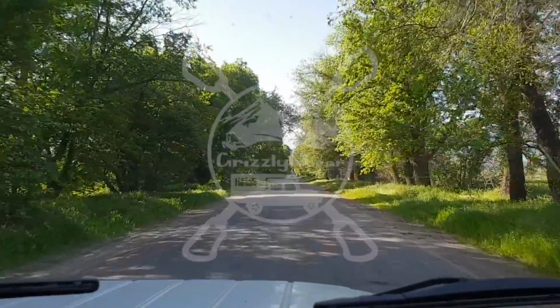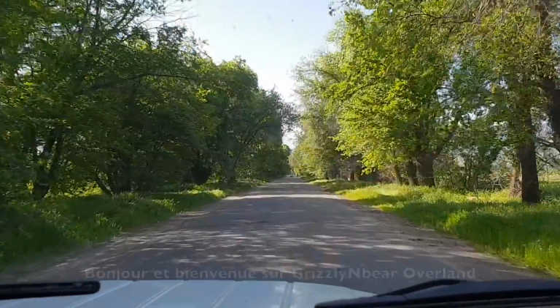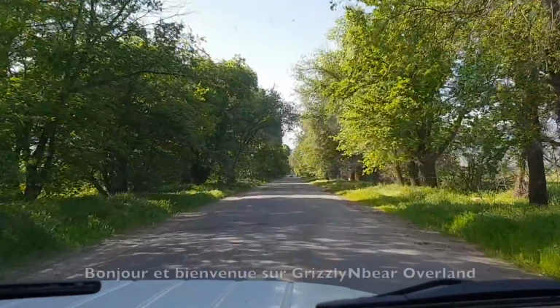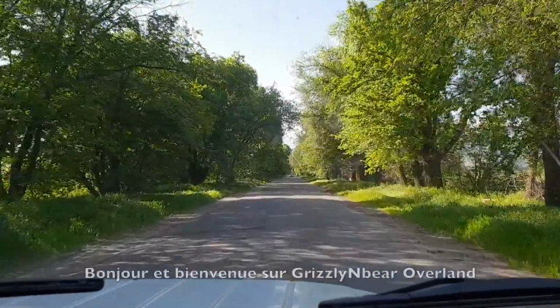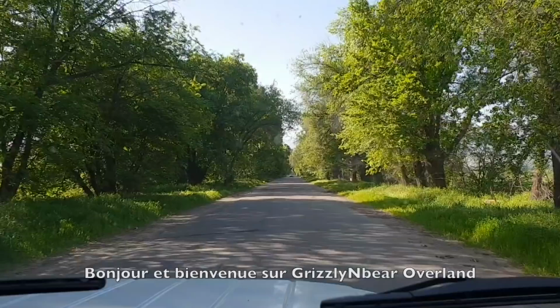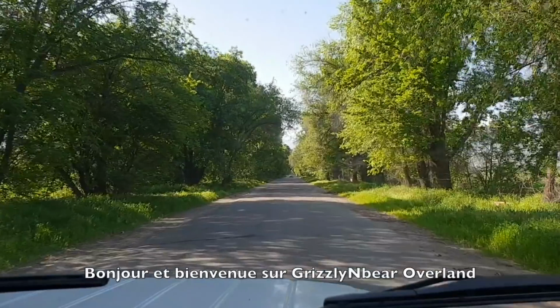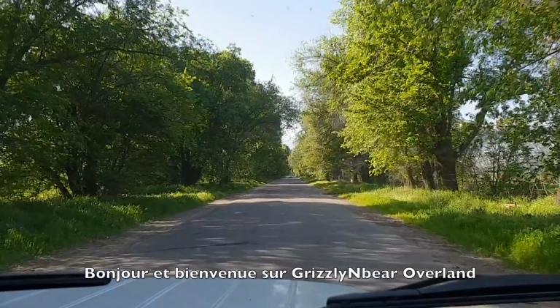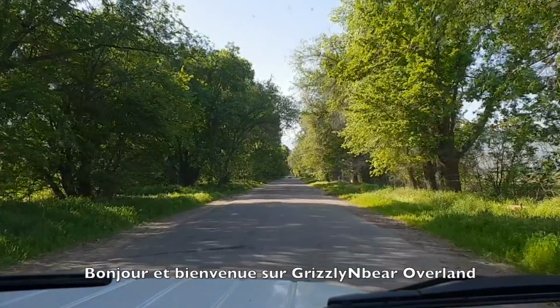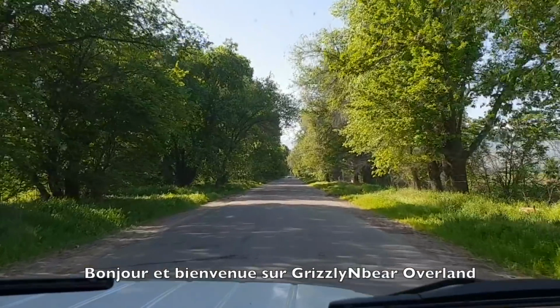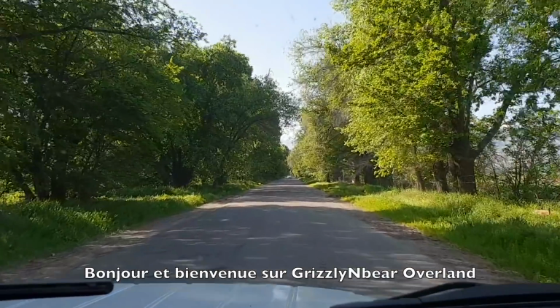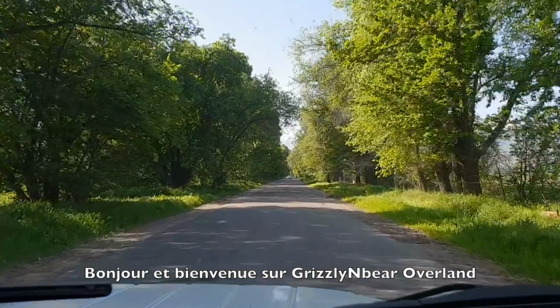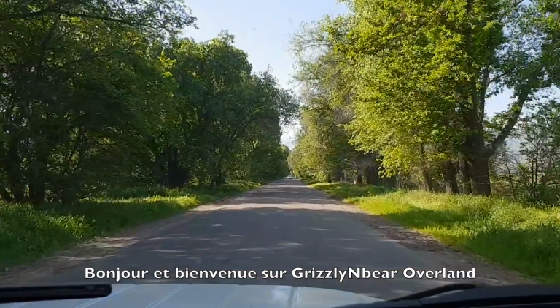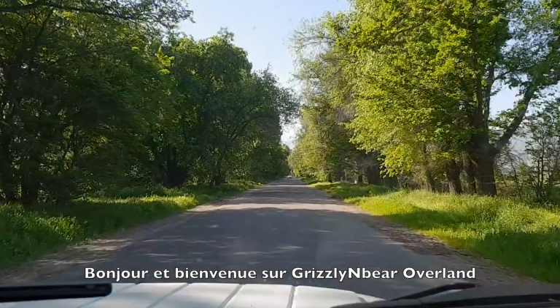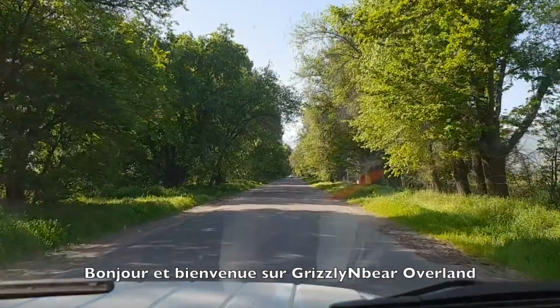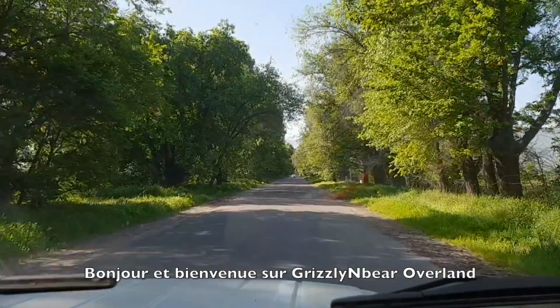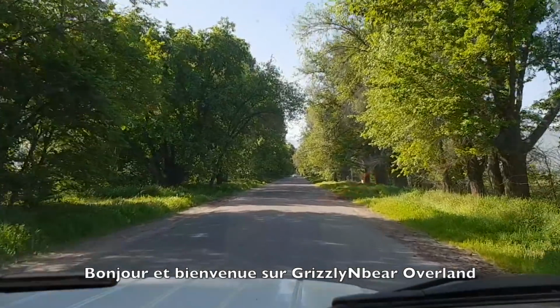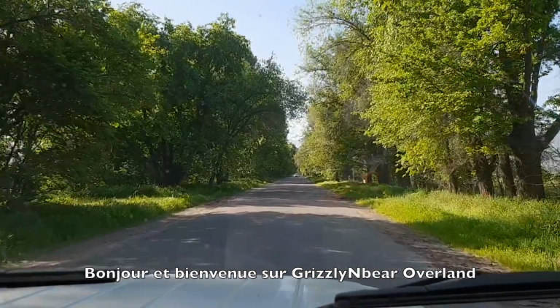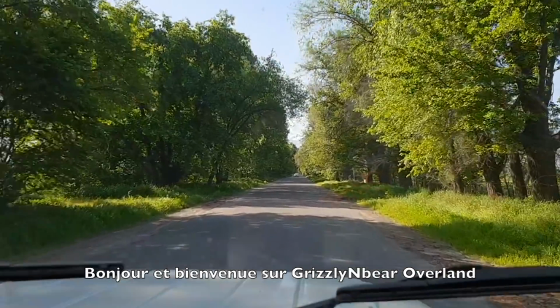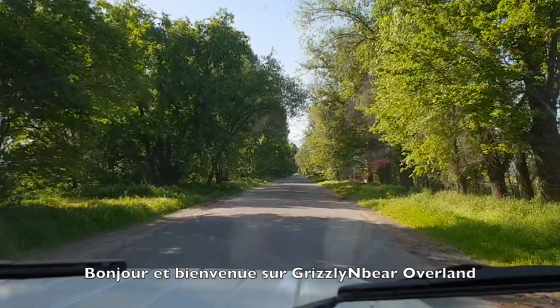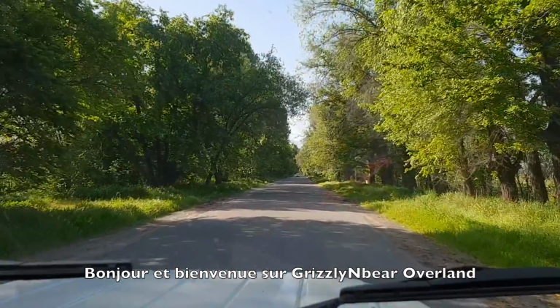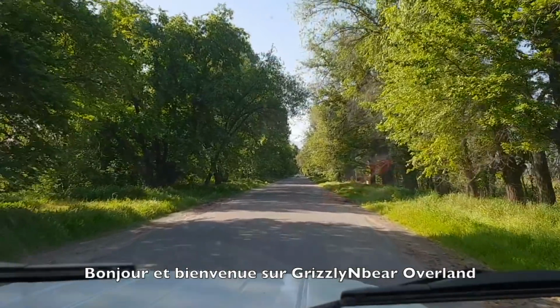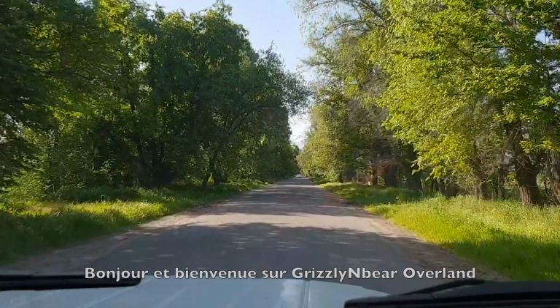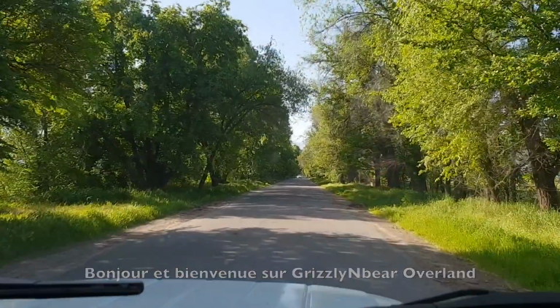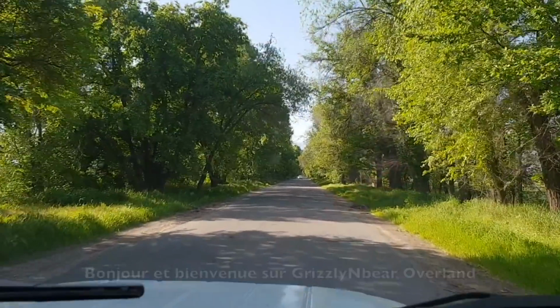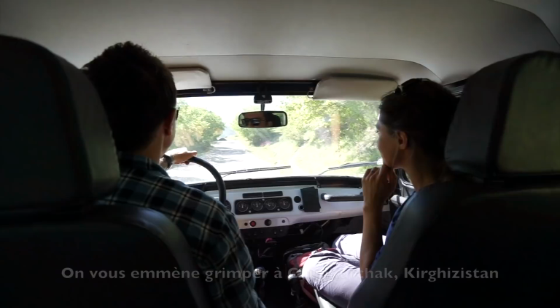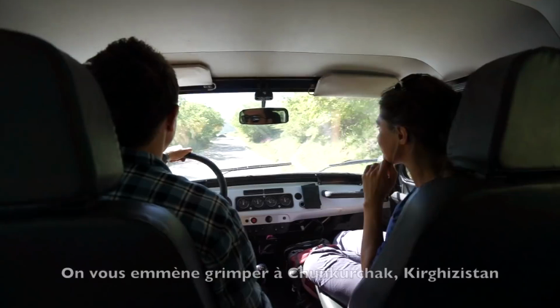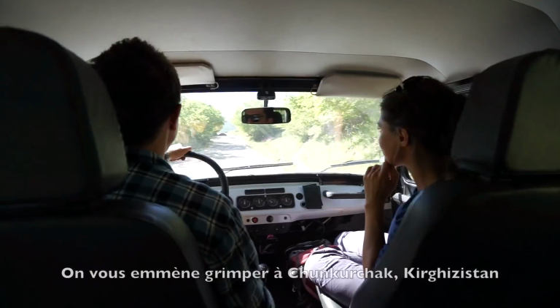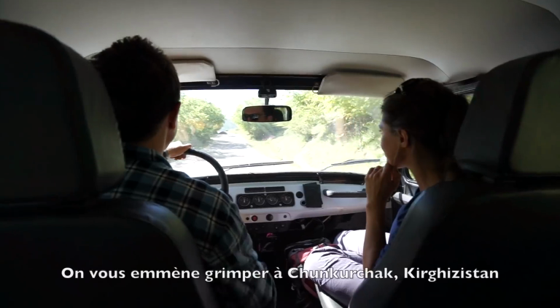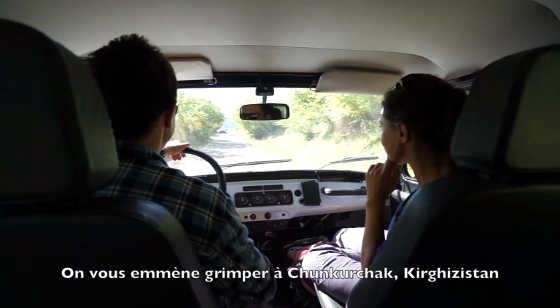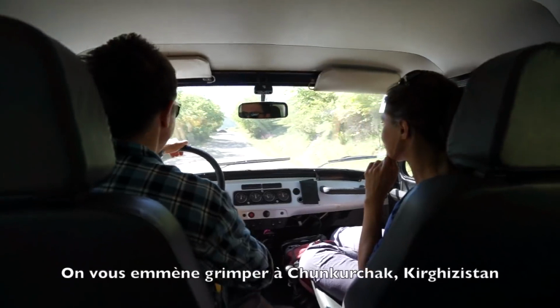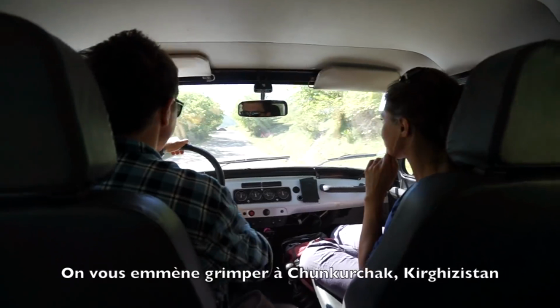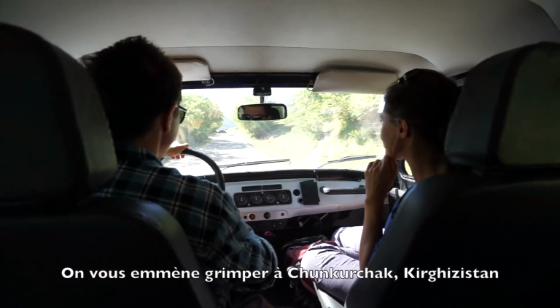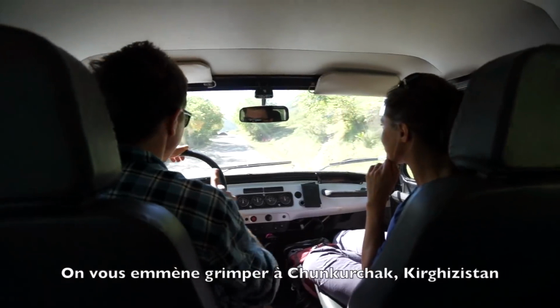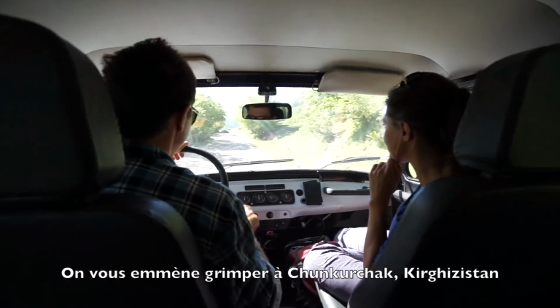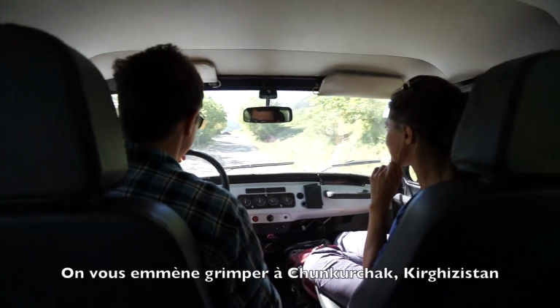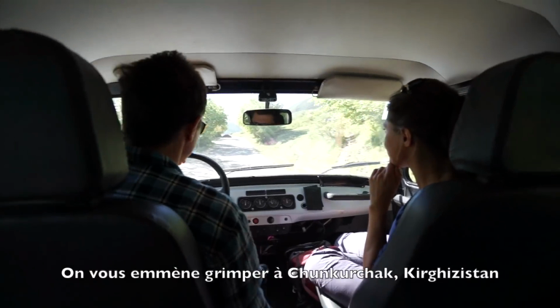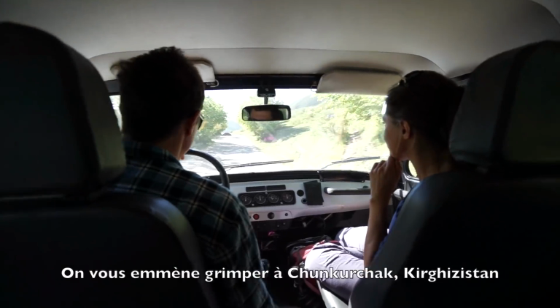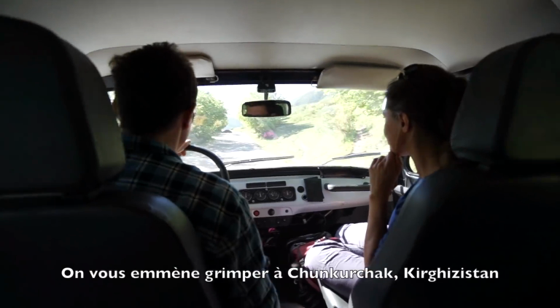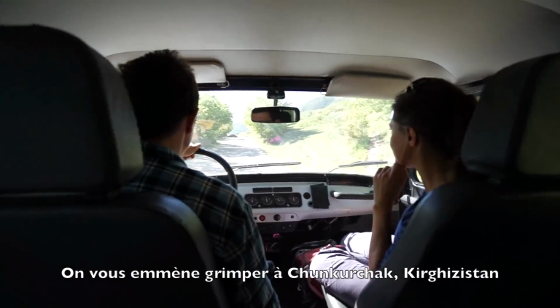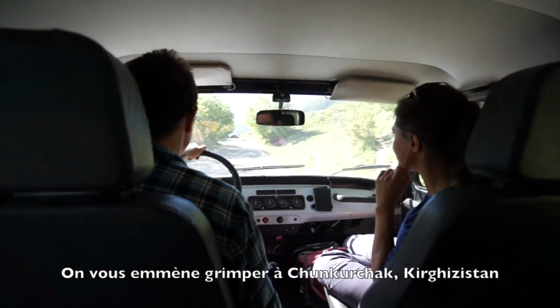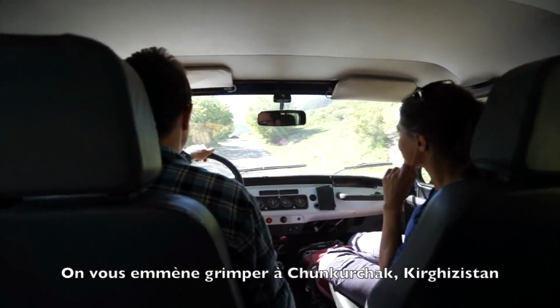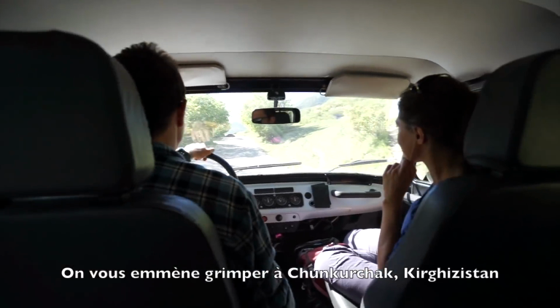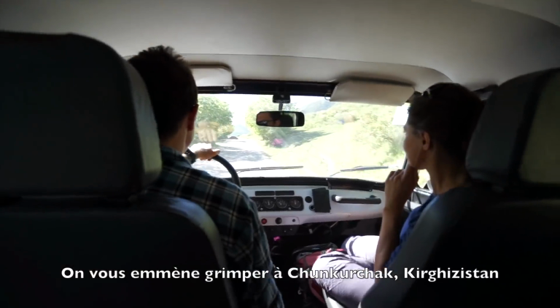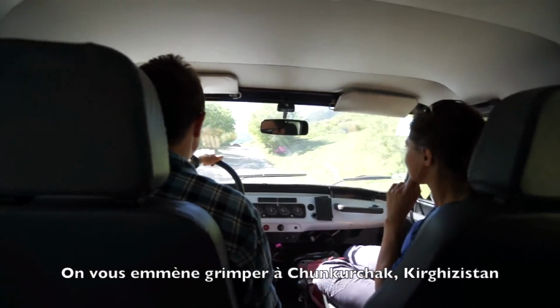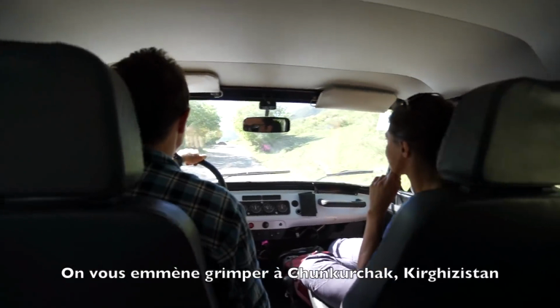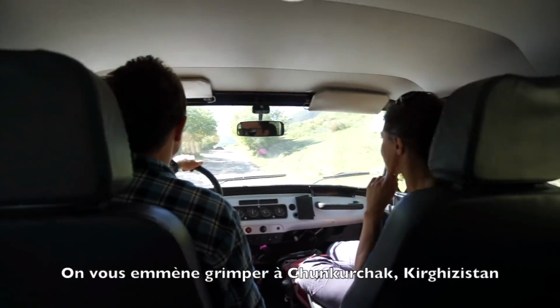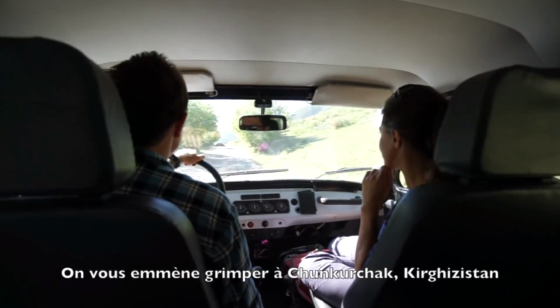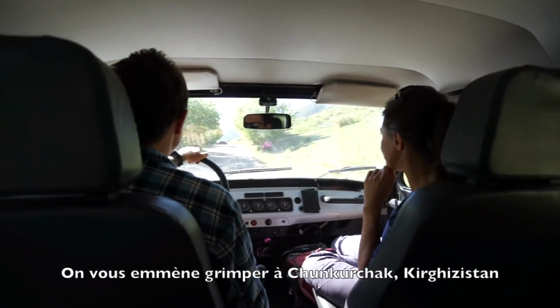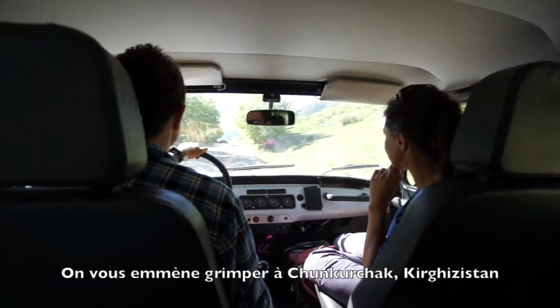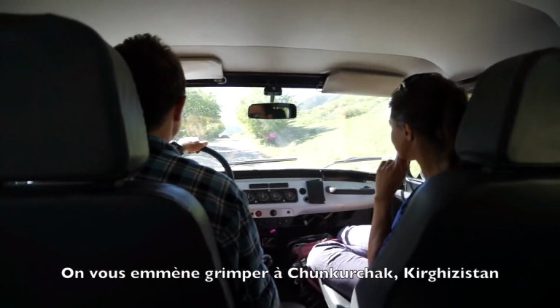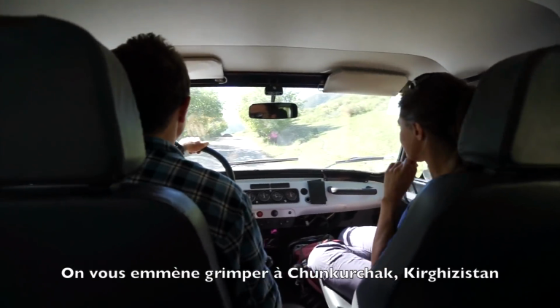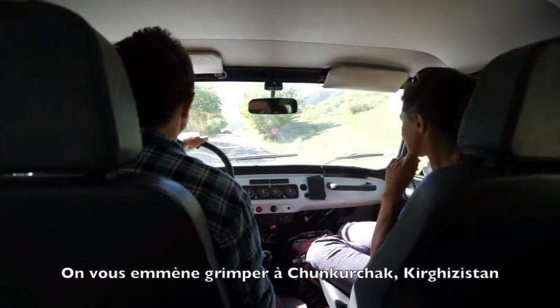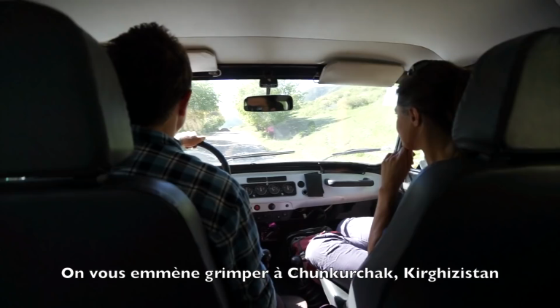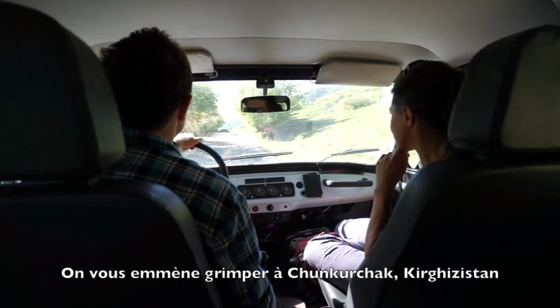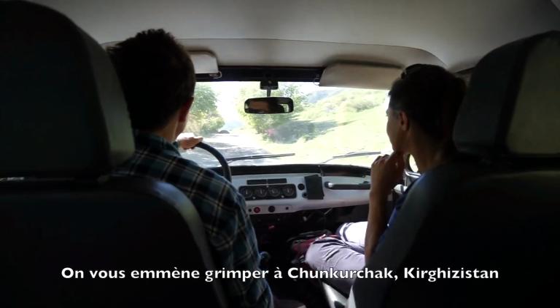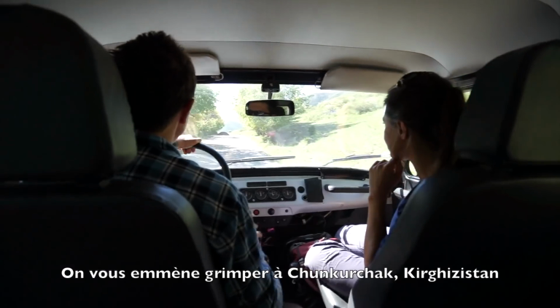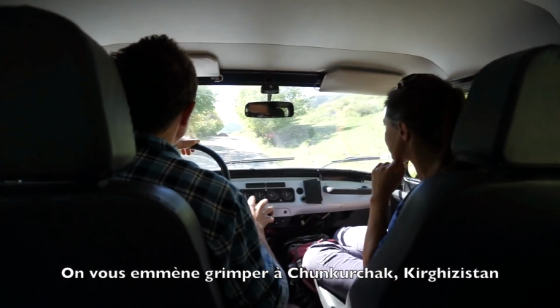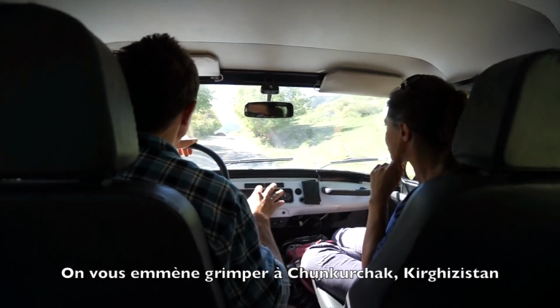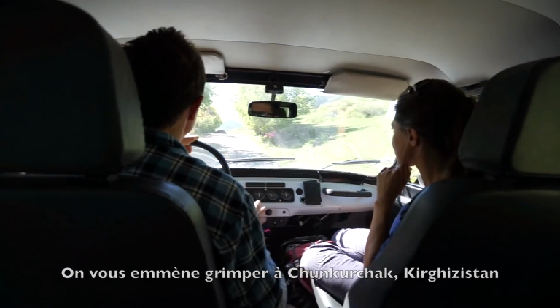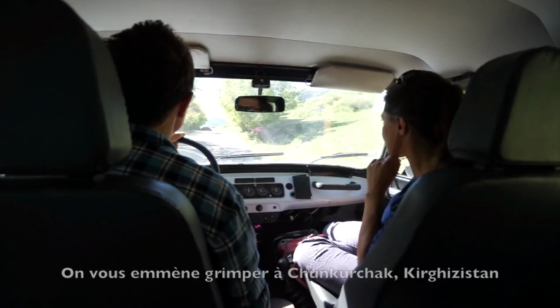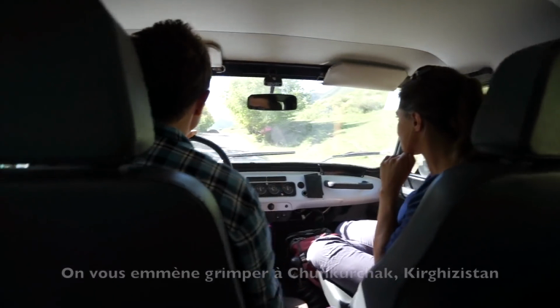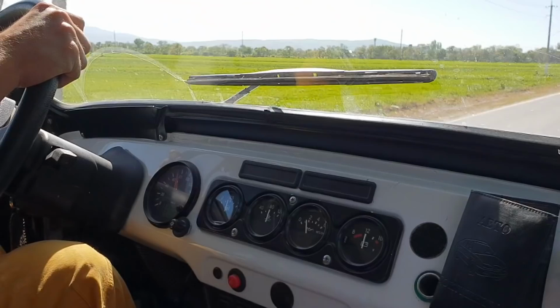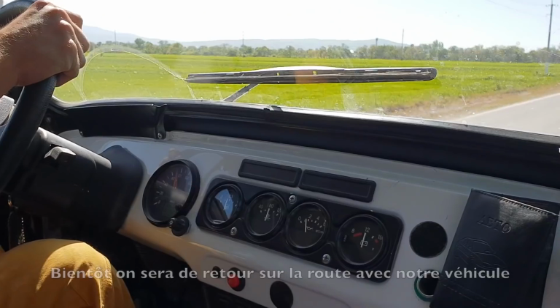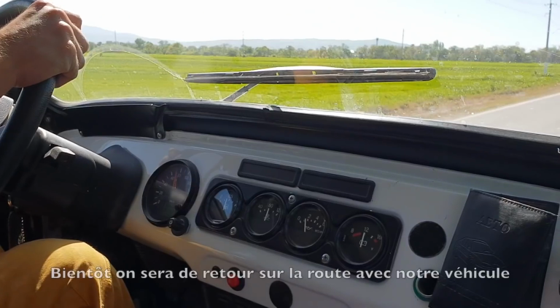Hello and welcome to Grizzly and Bear Overland. This week we take you rock climbing with some friends in Chonkouchac, Kyrgyzstan.